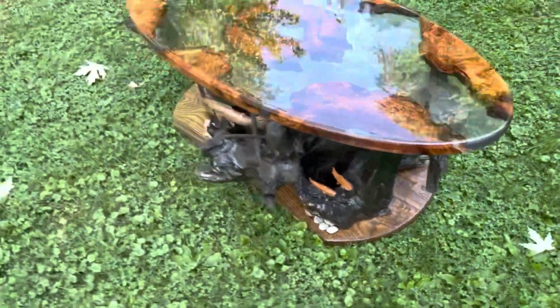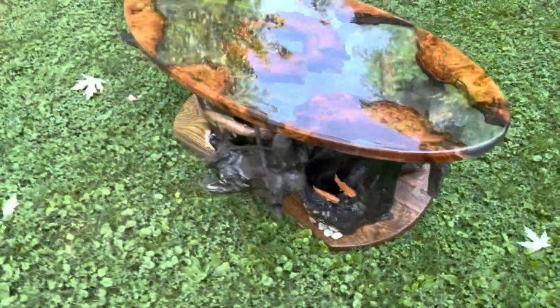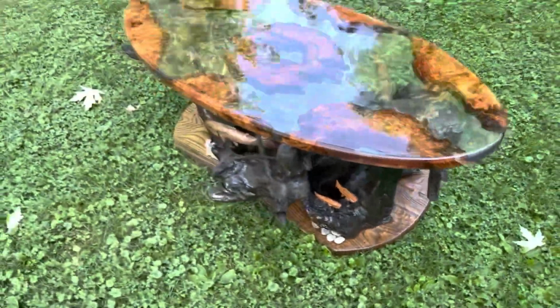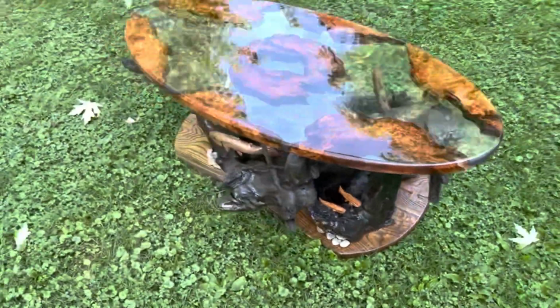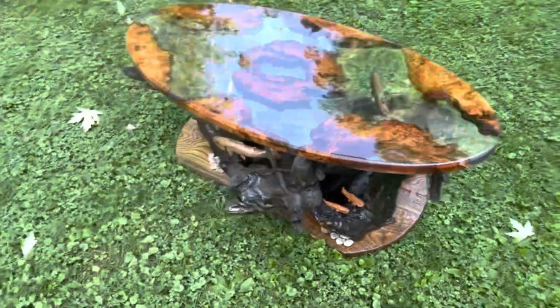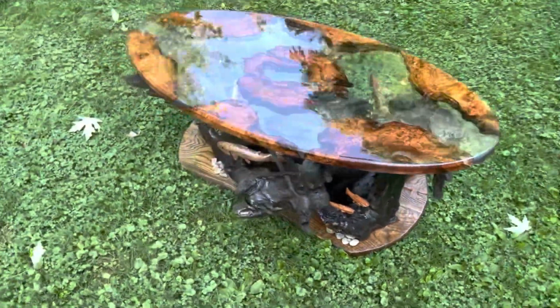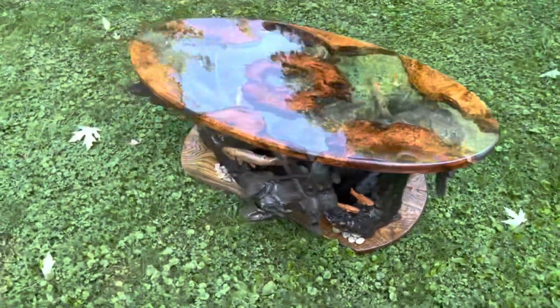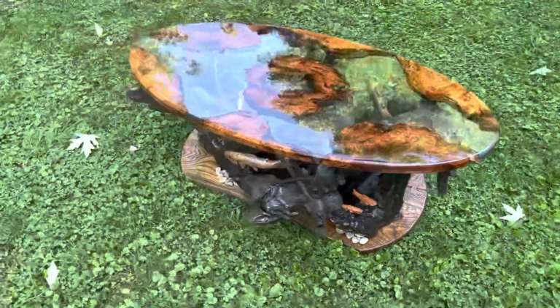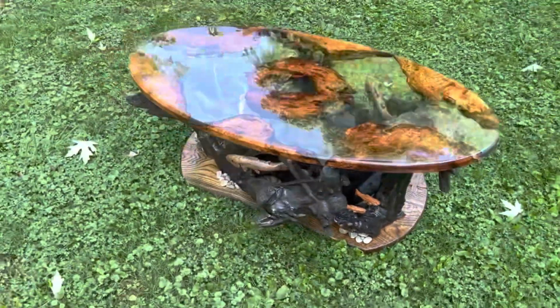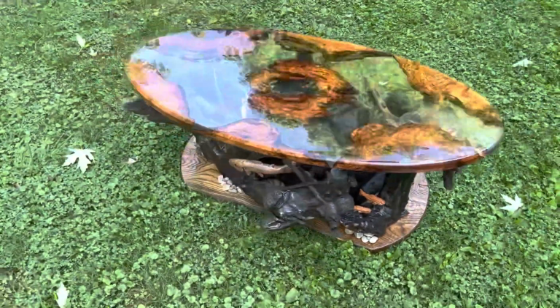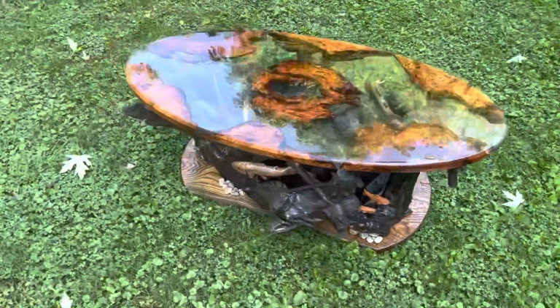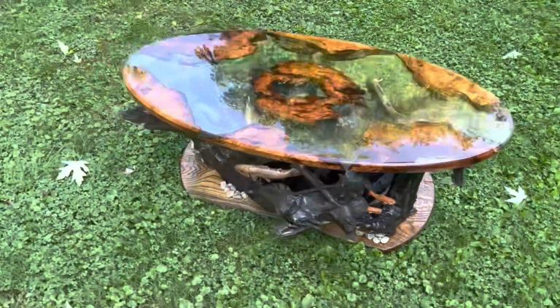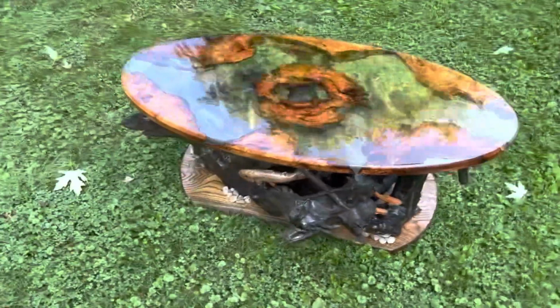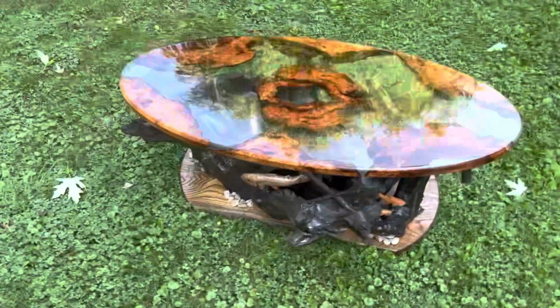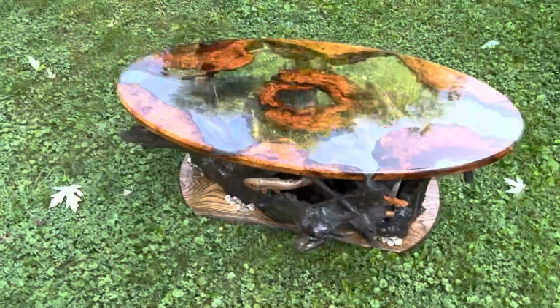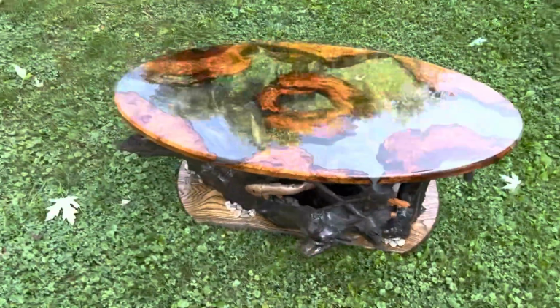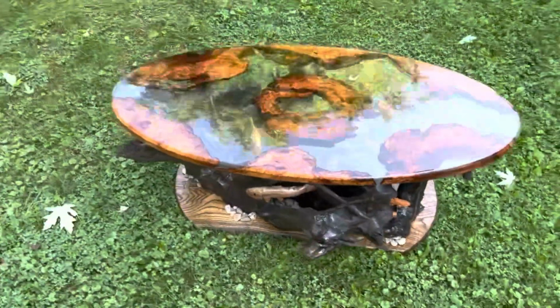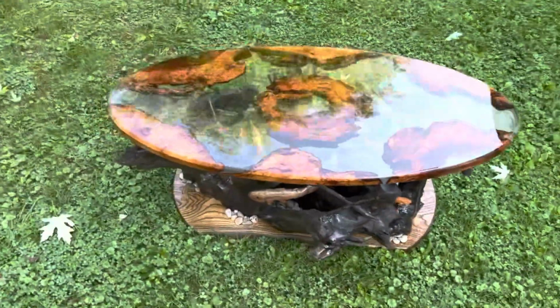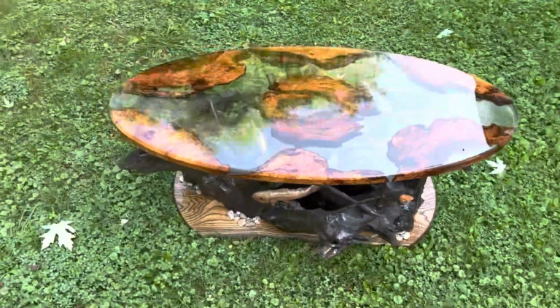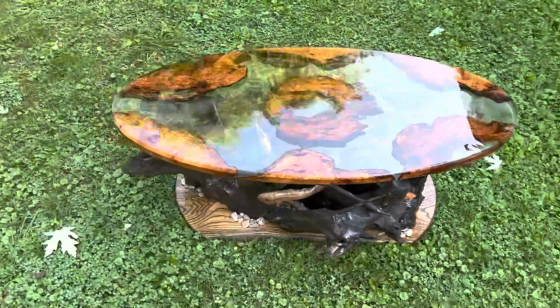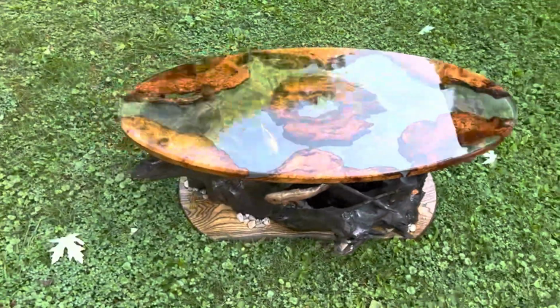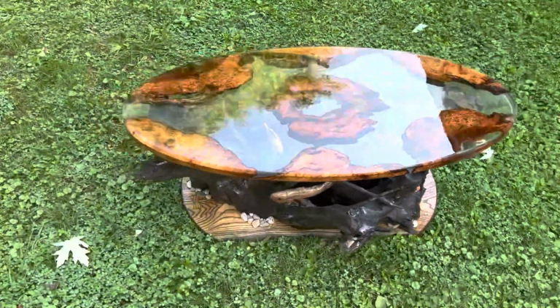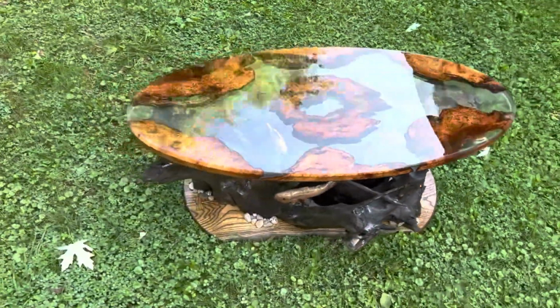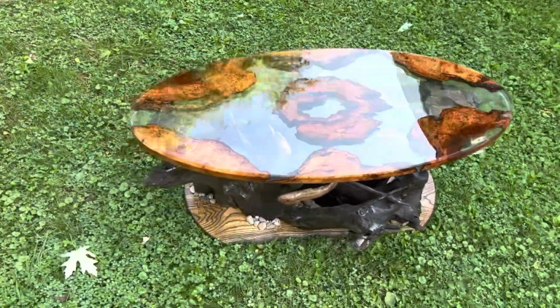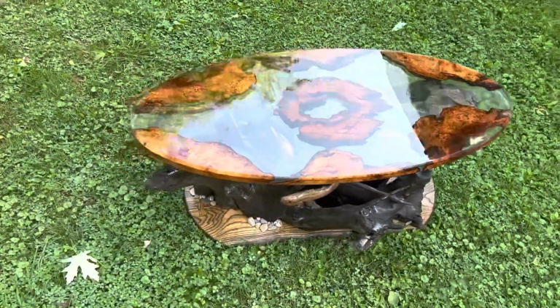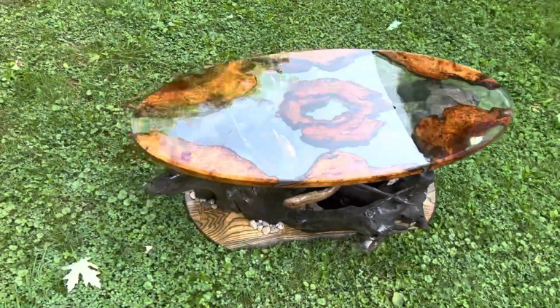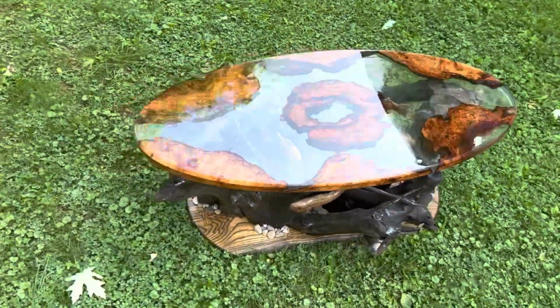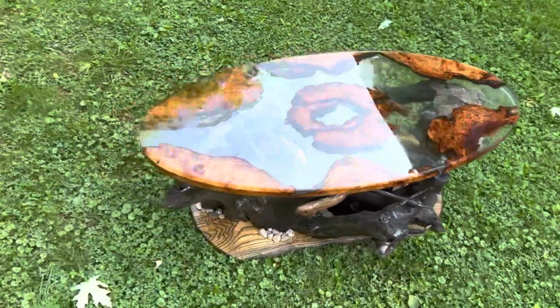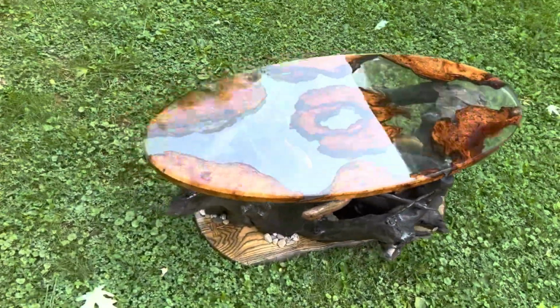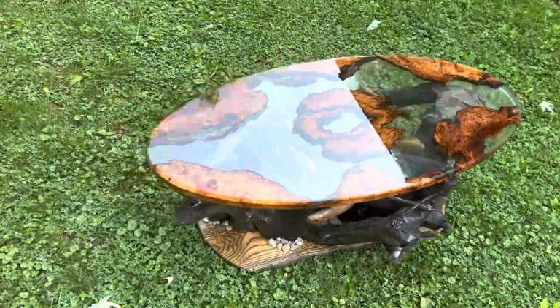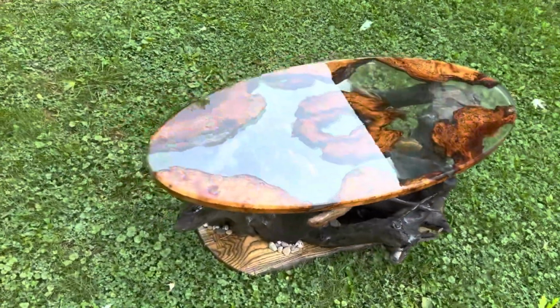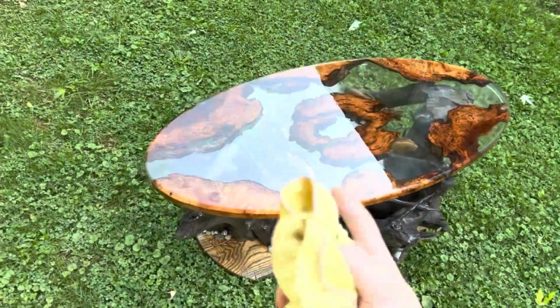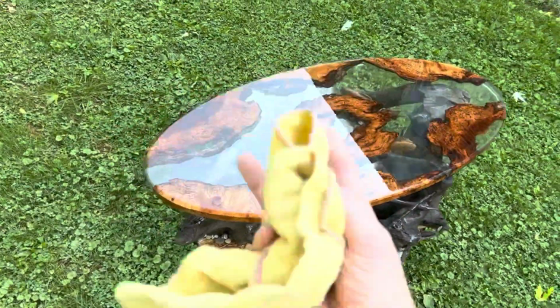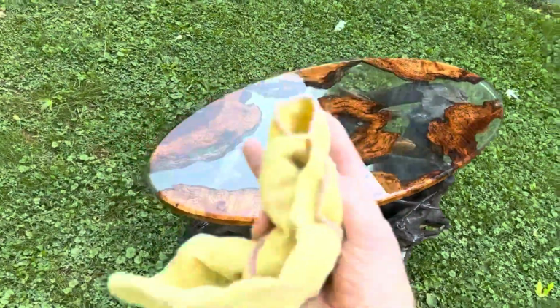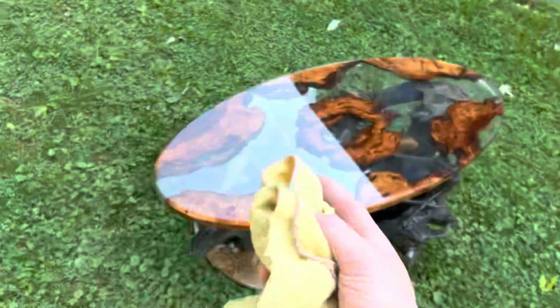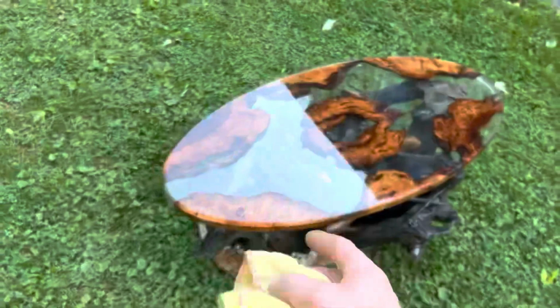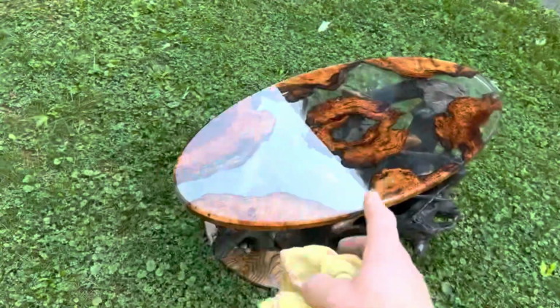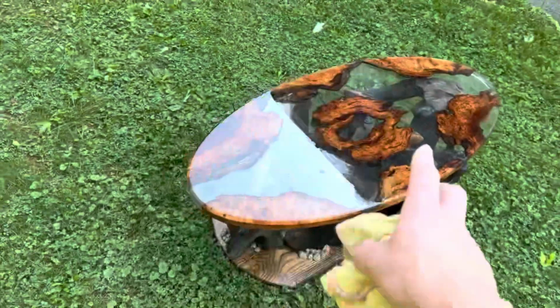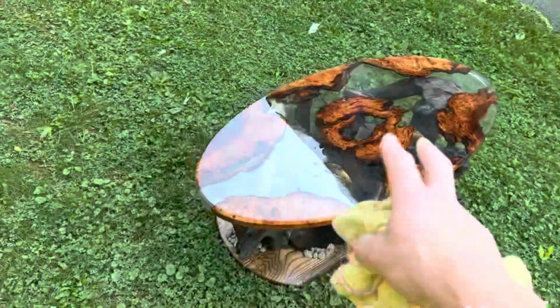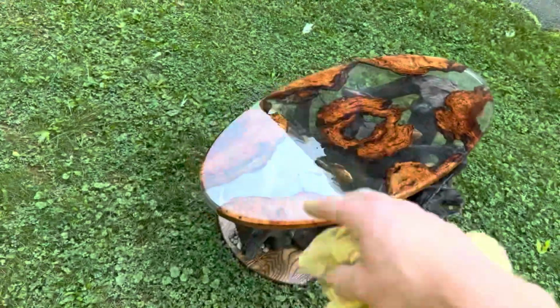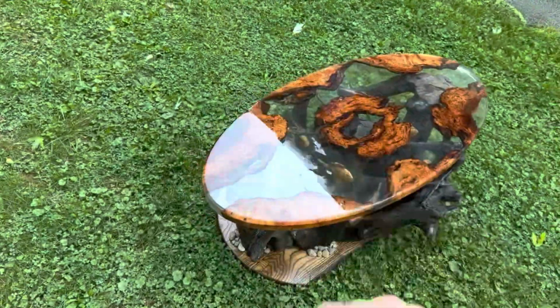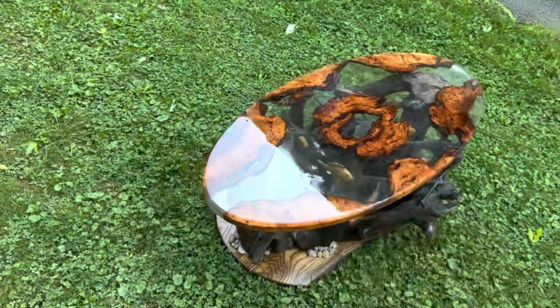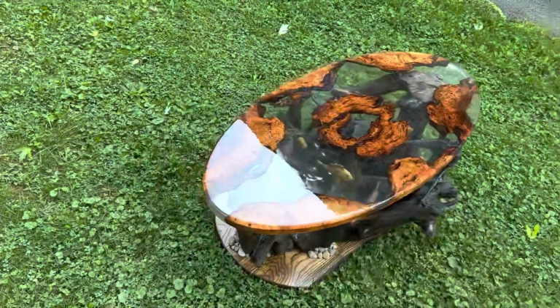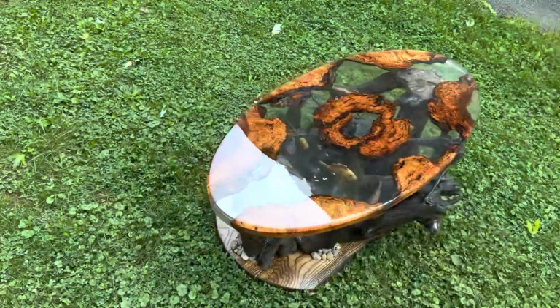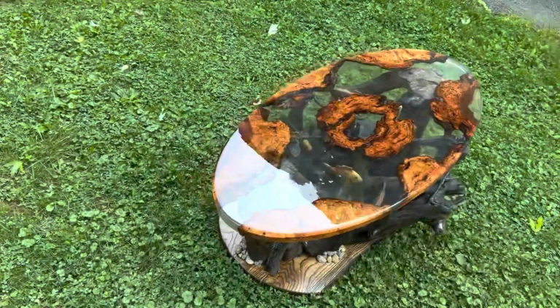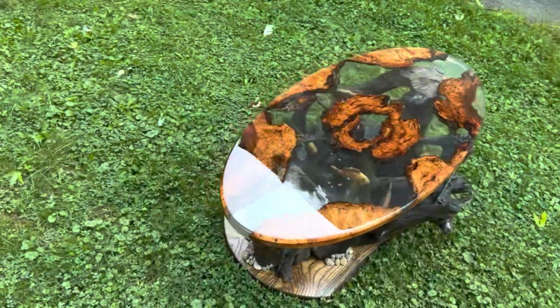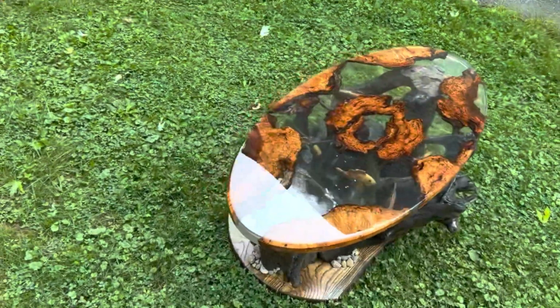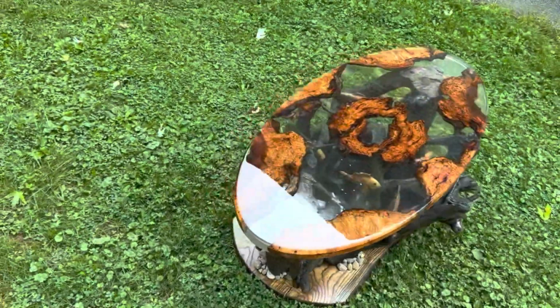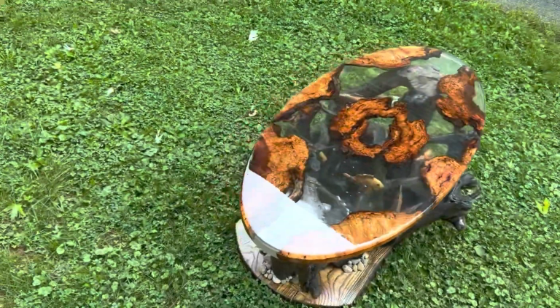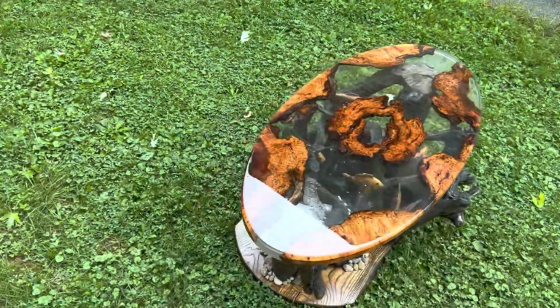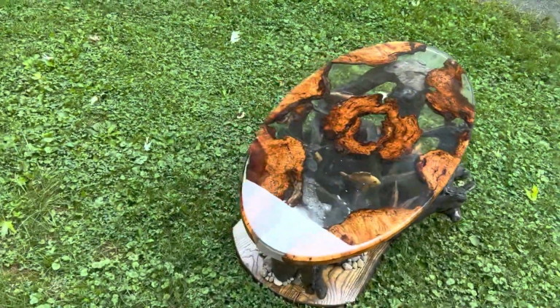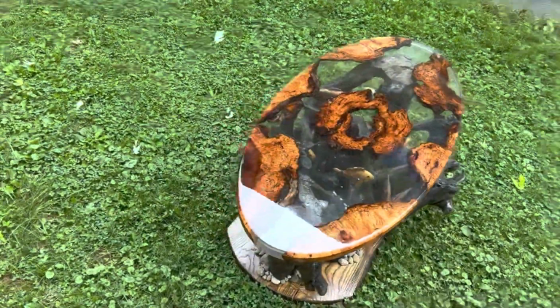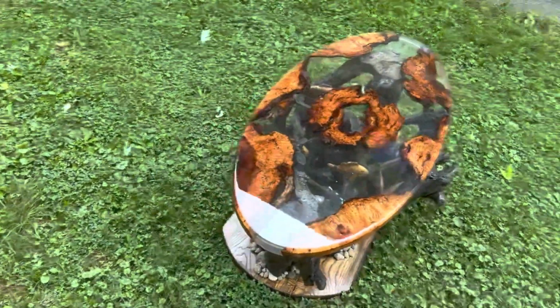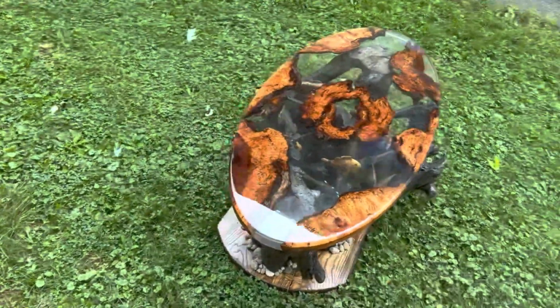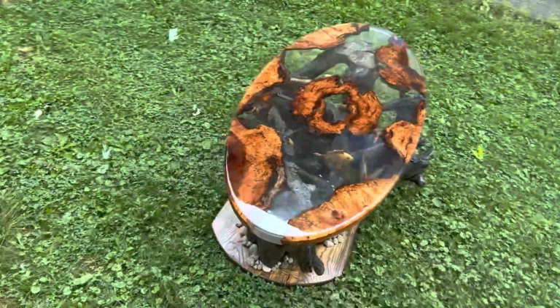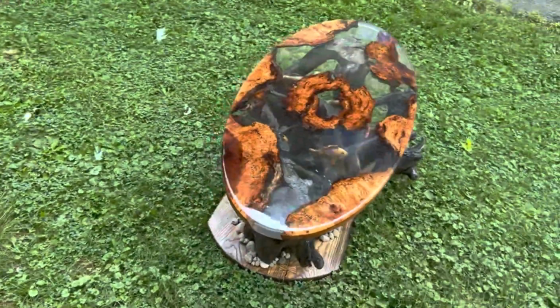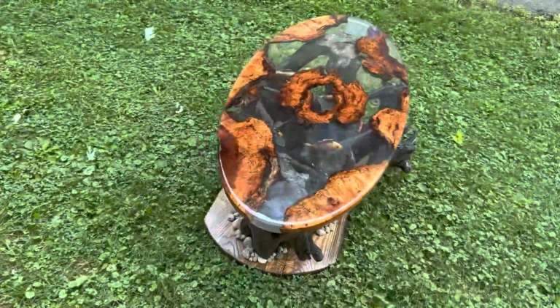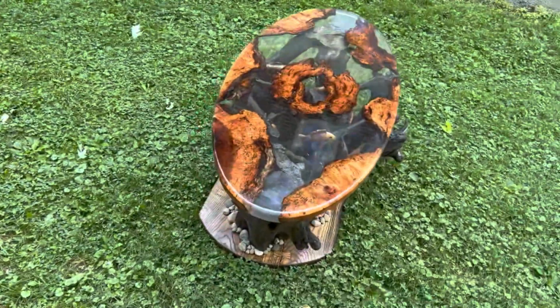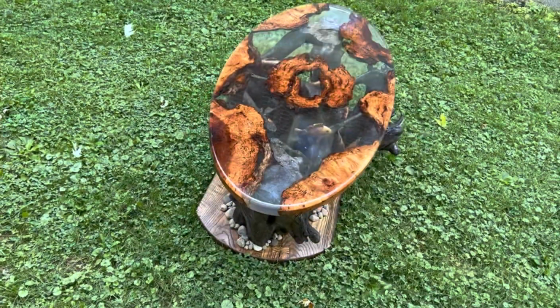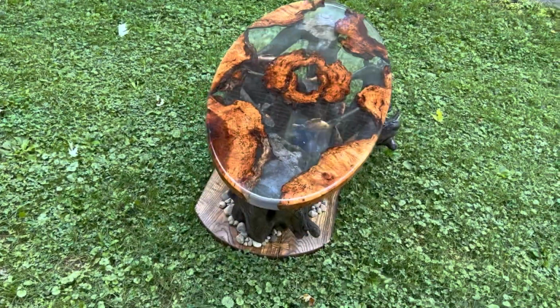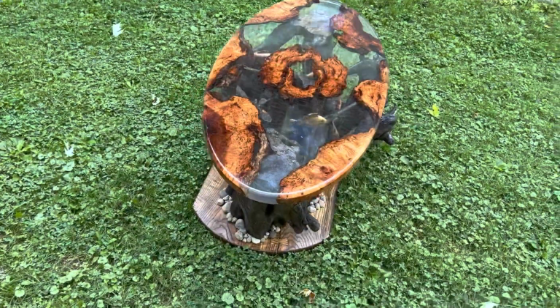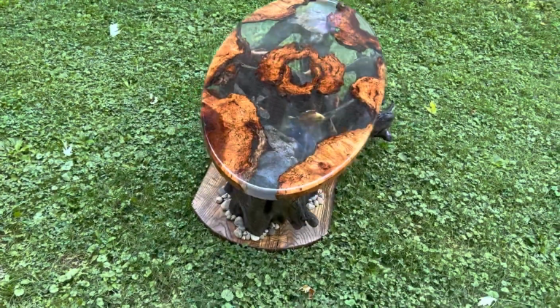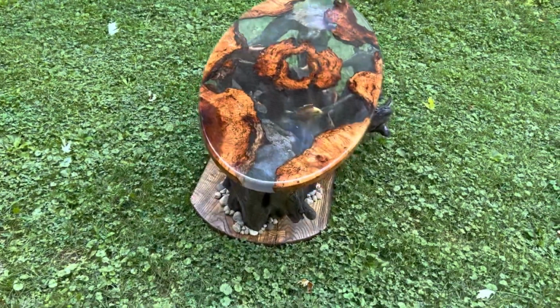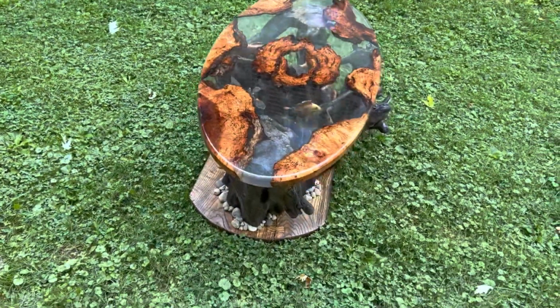The top is epoxy with cherry burl cast in it. Everything's been polished up so you can see through it all.